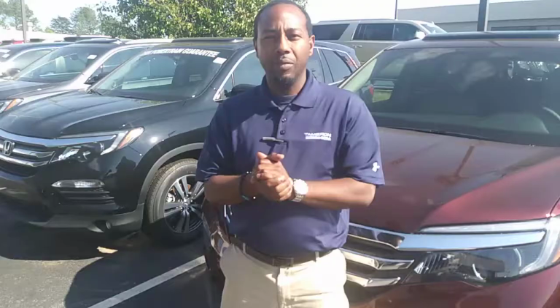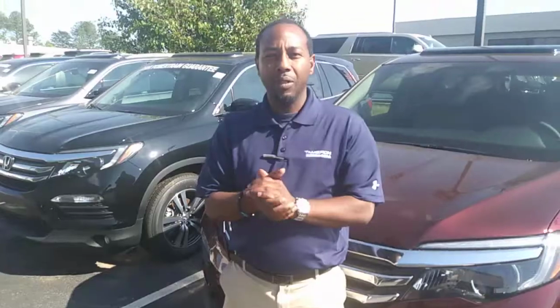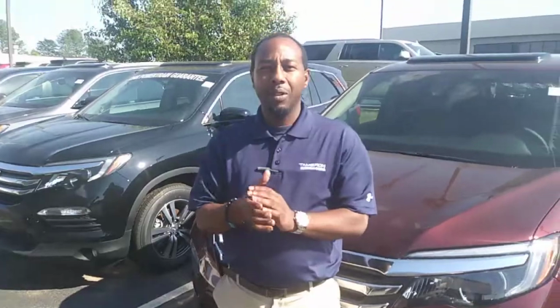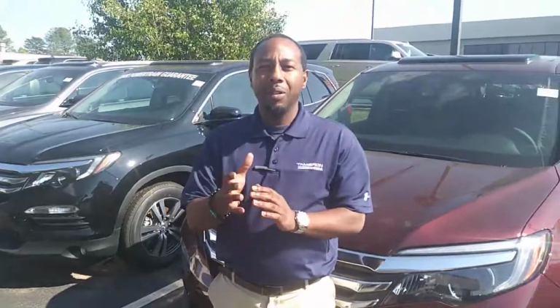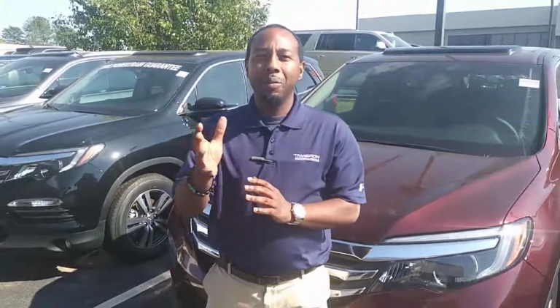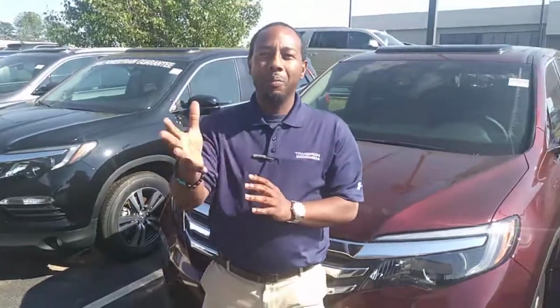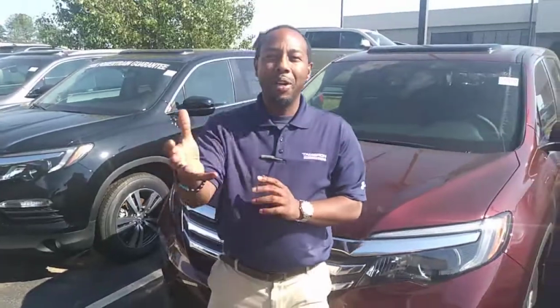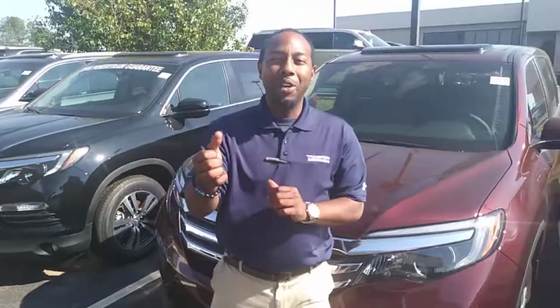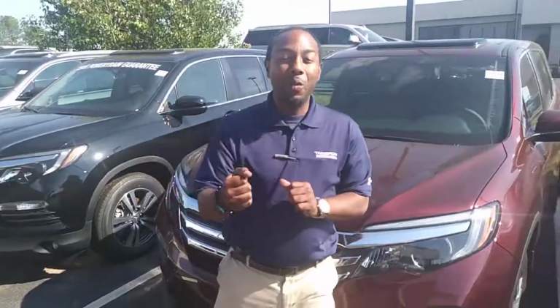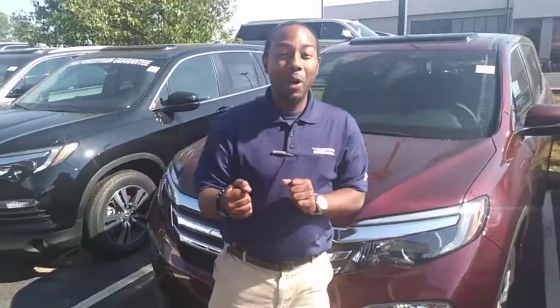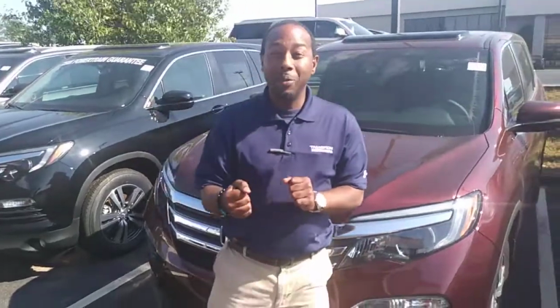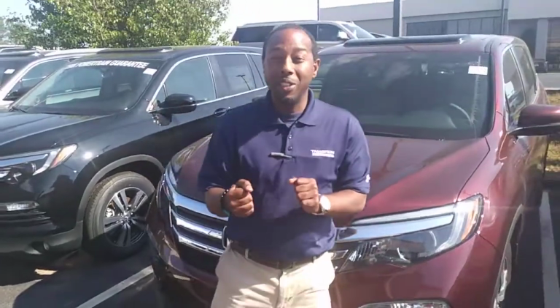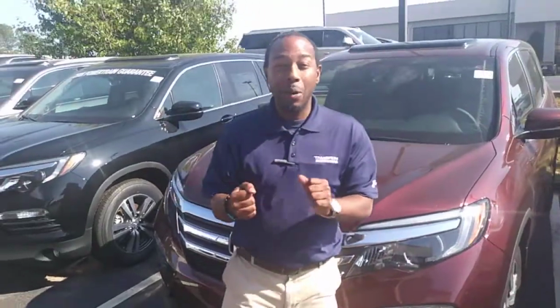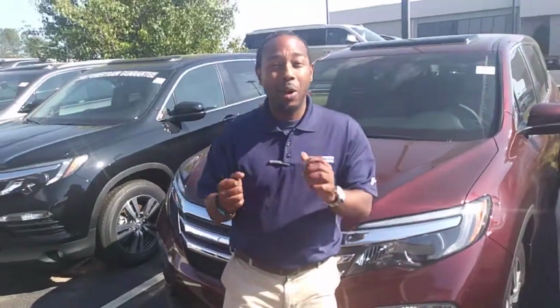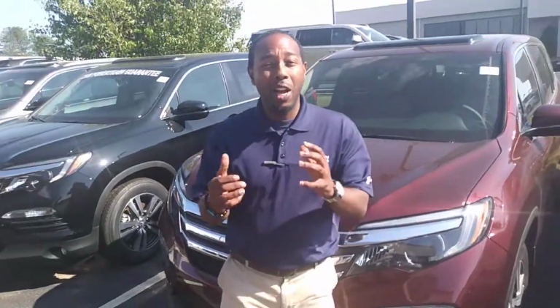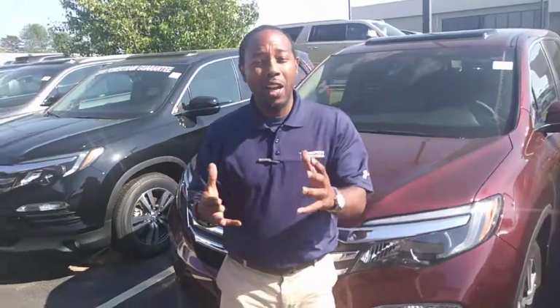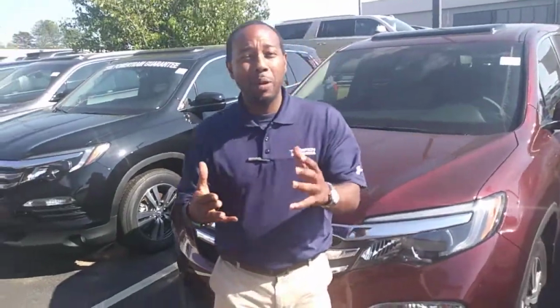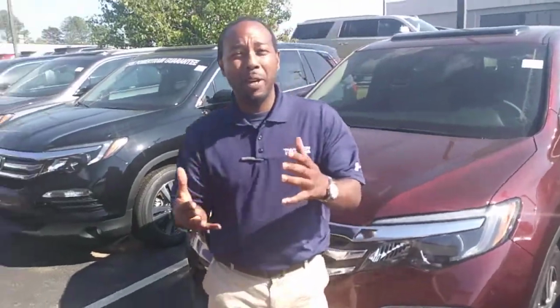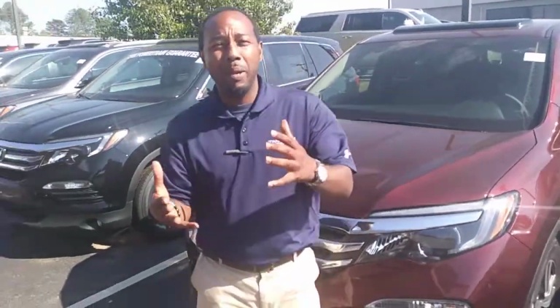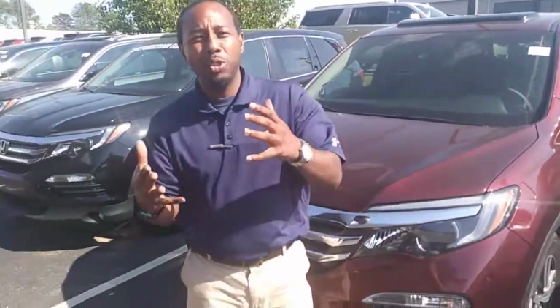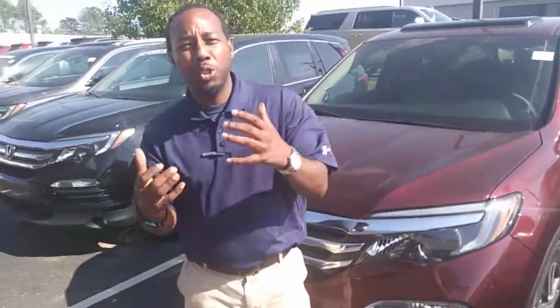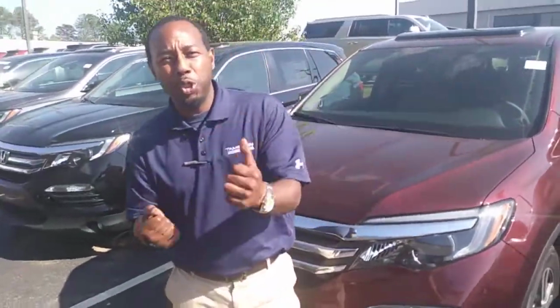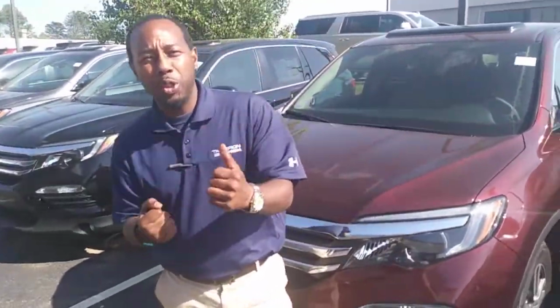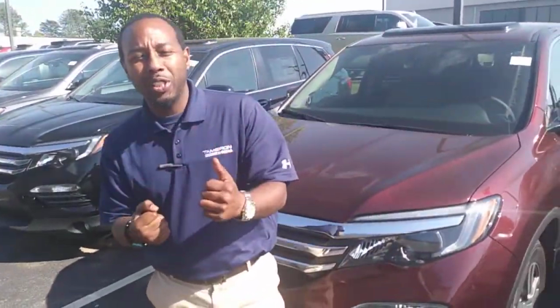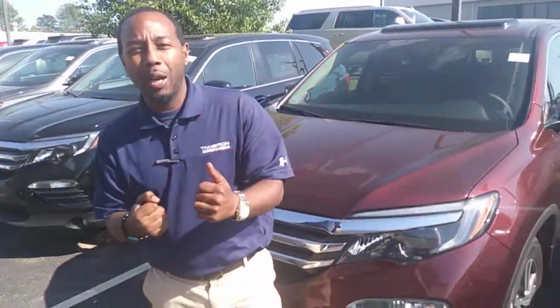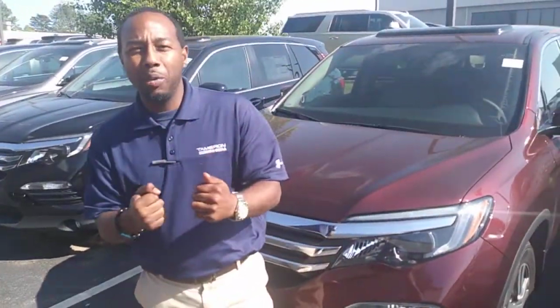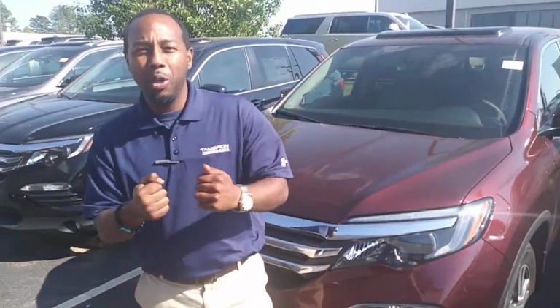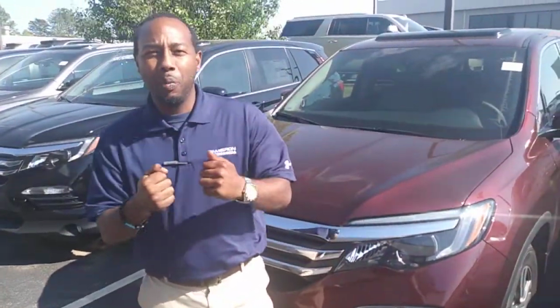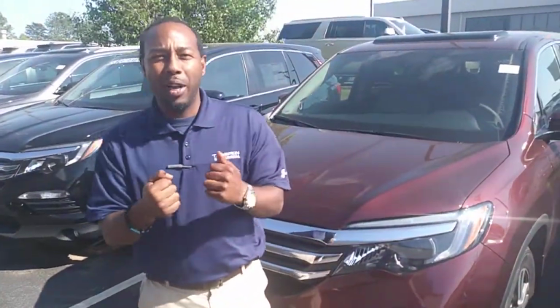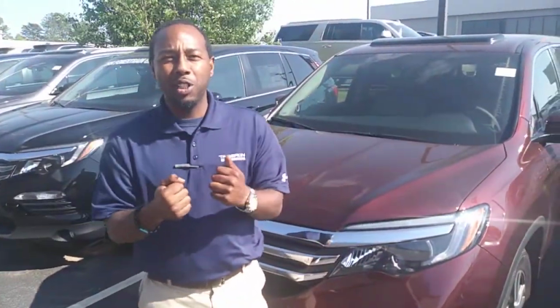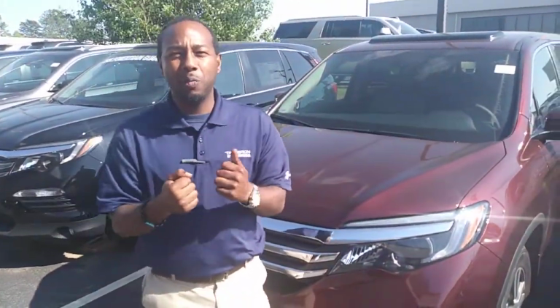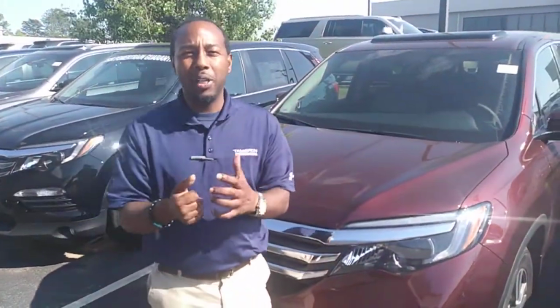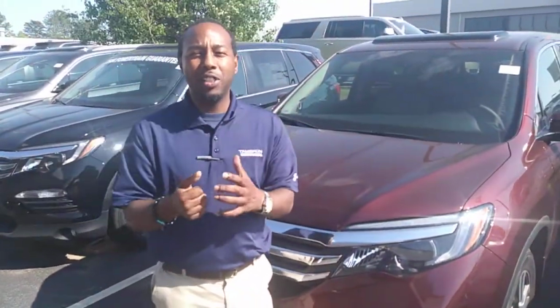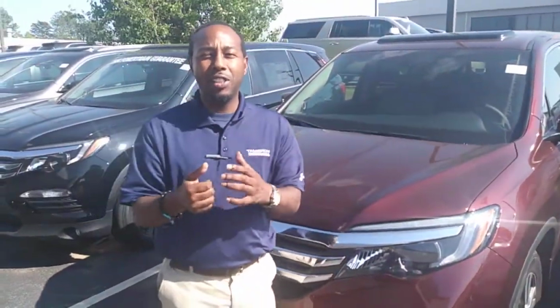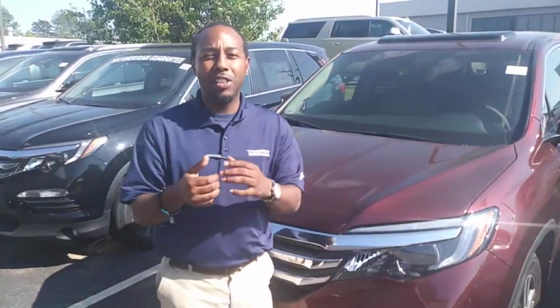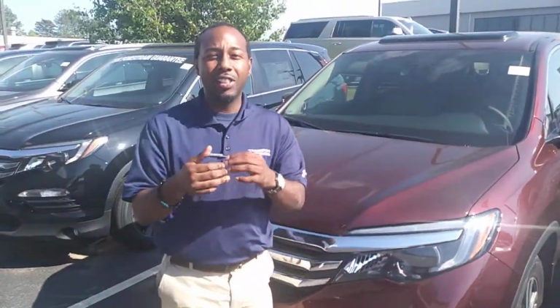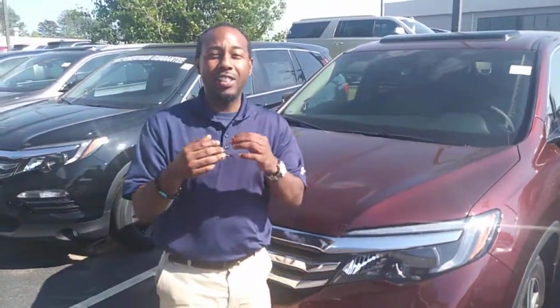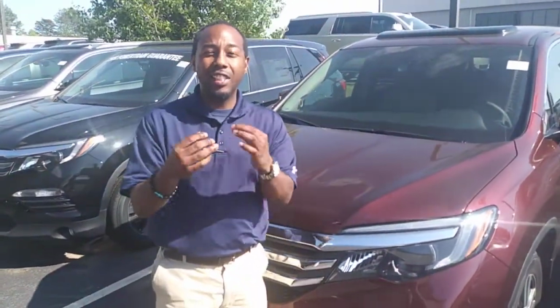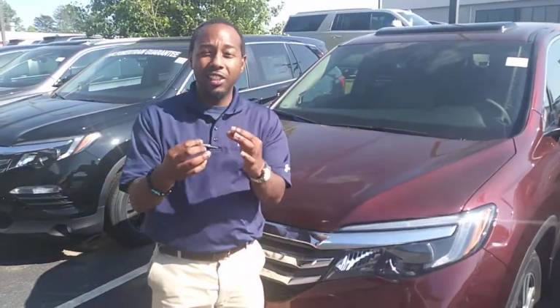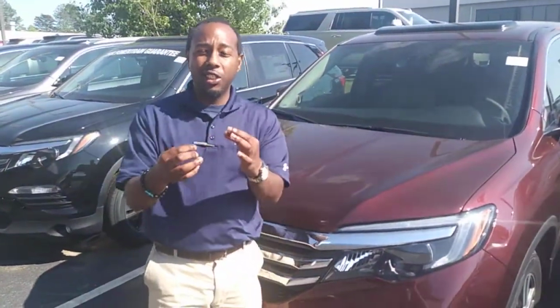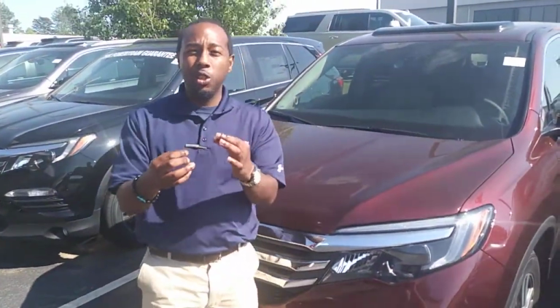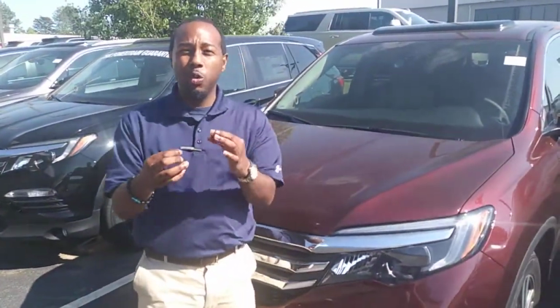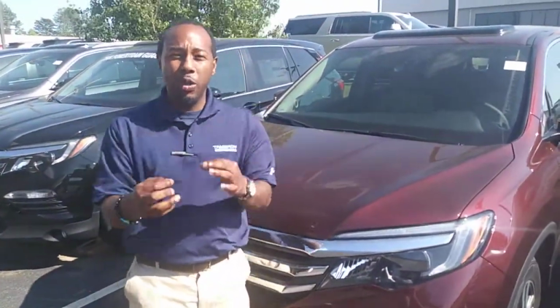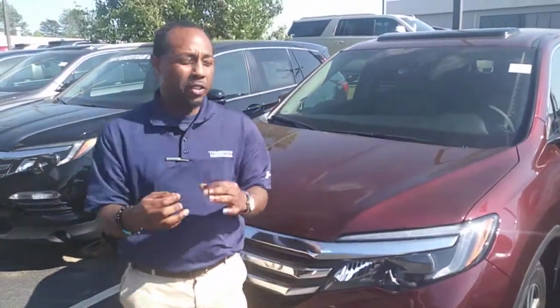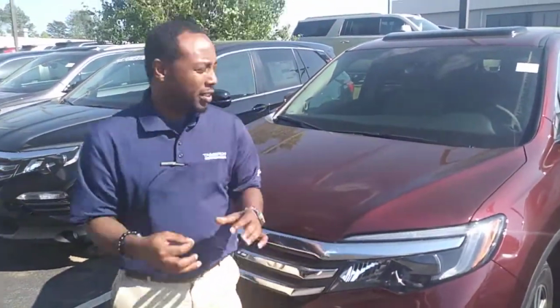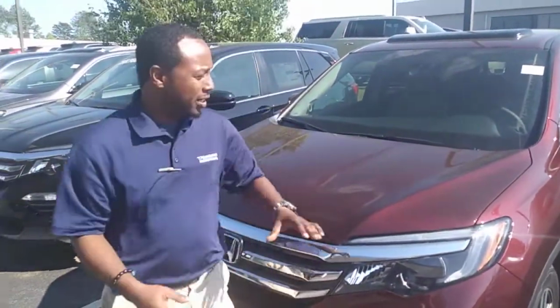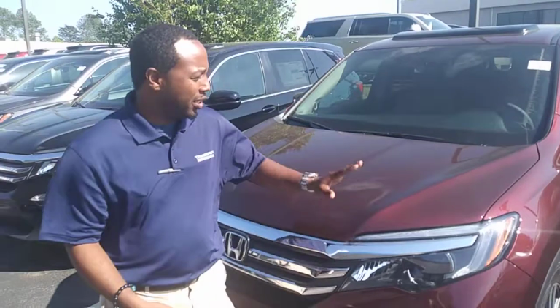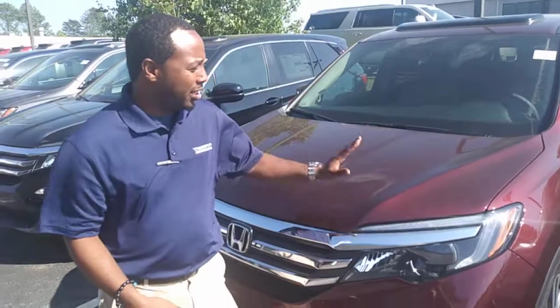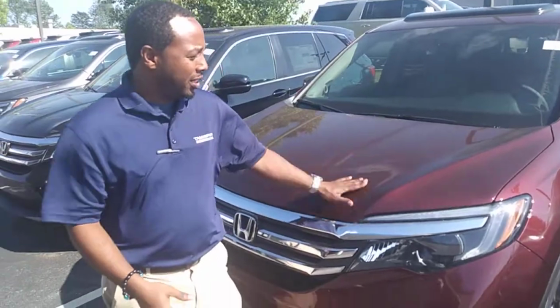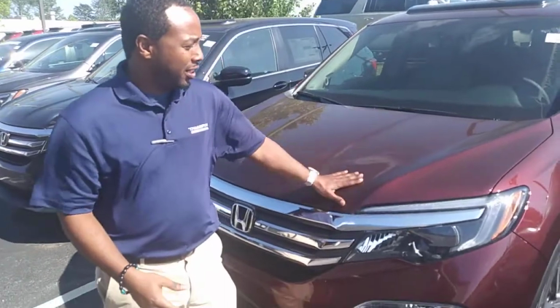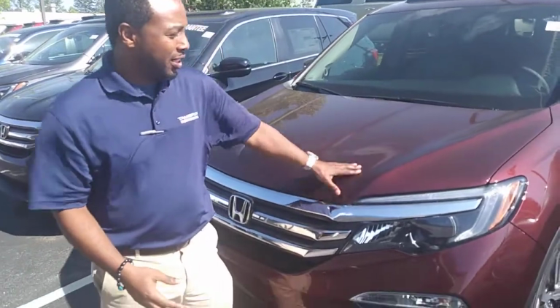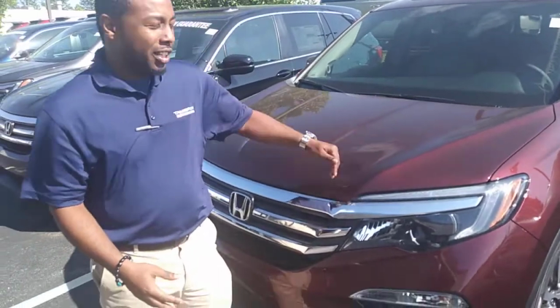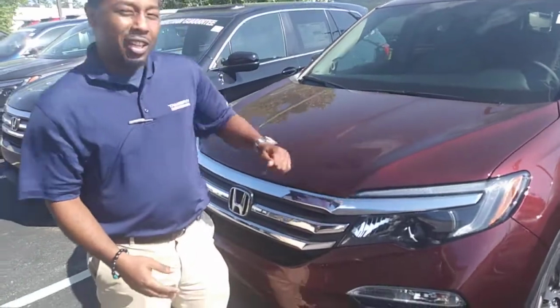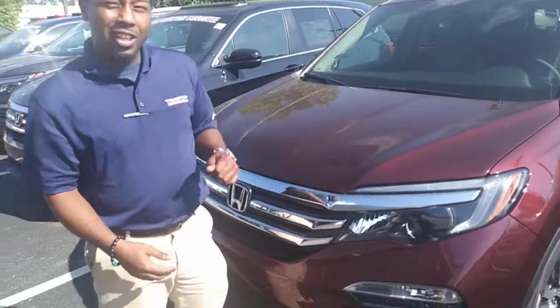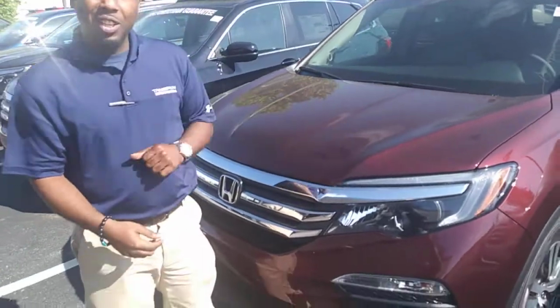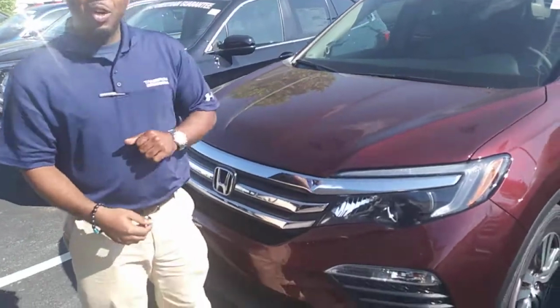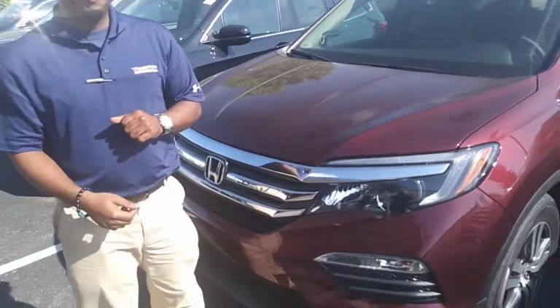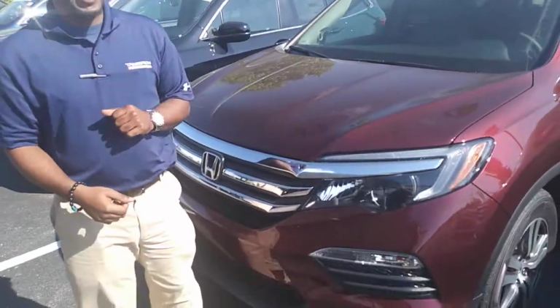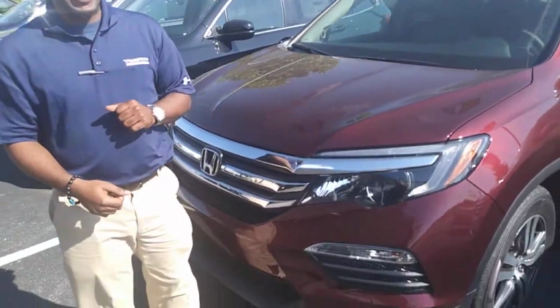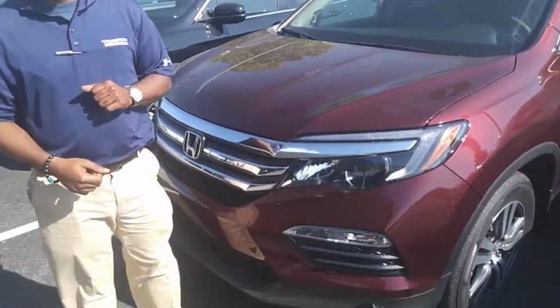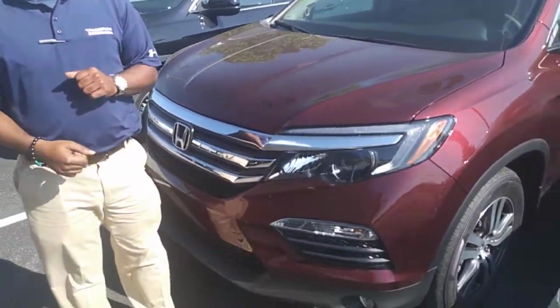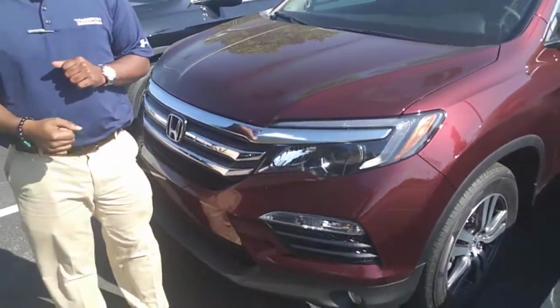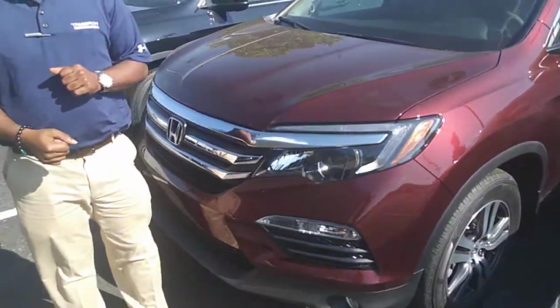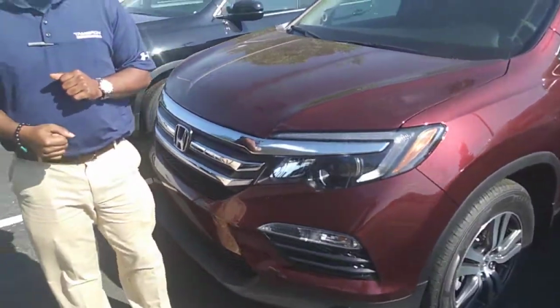Right now, welcome to my Honda. My name is Julius. I'll be your product specialist assisting you with your pilot search.